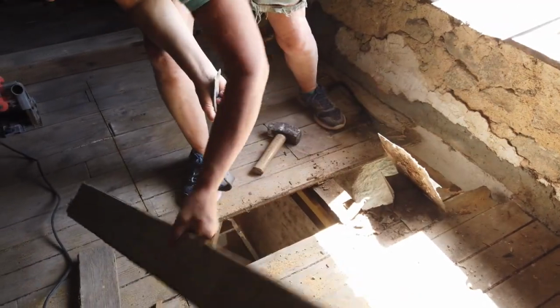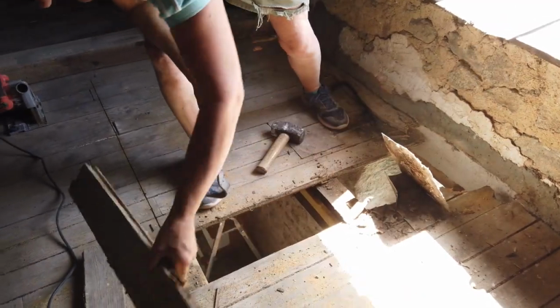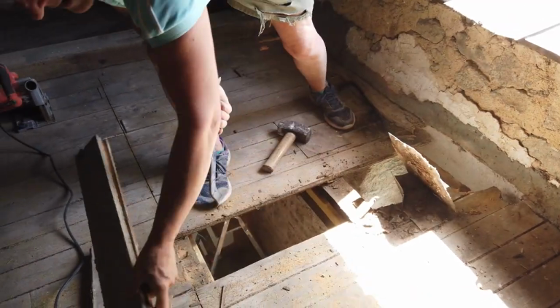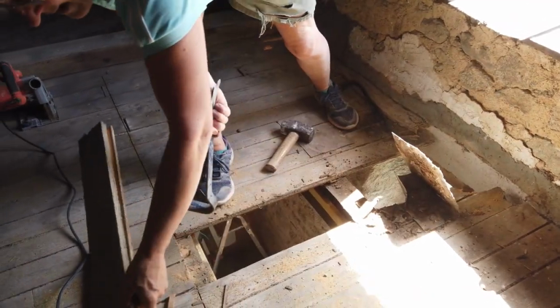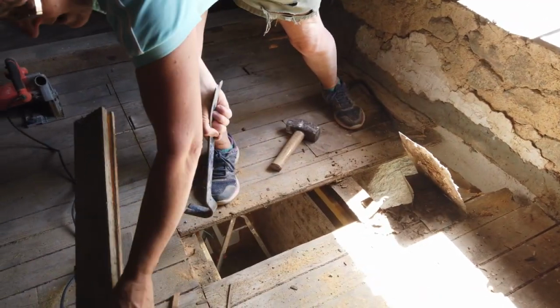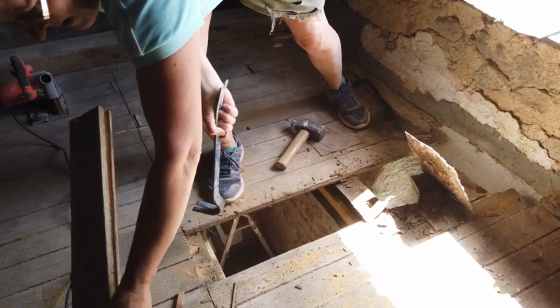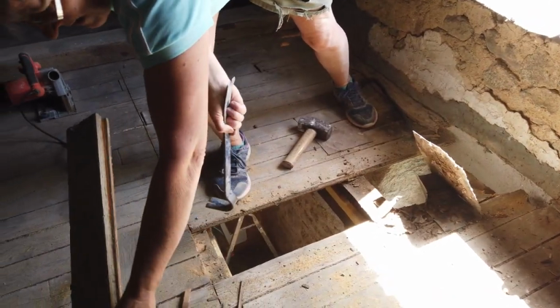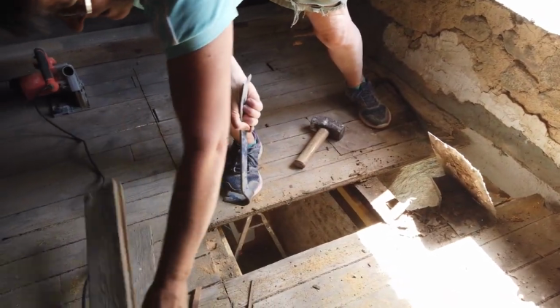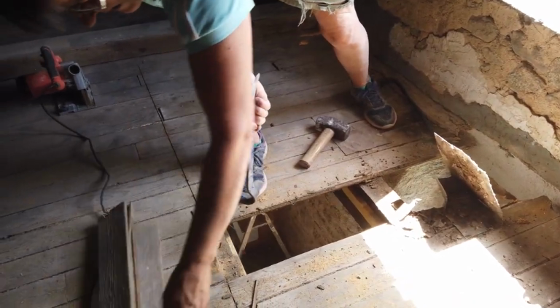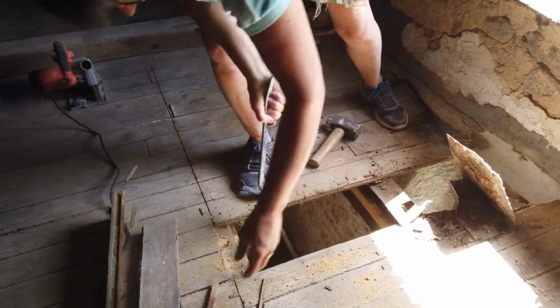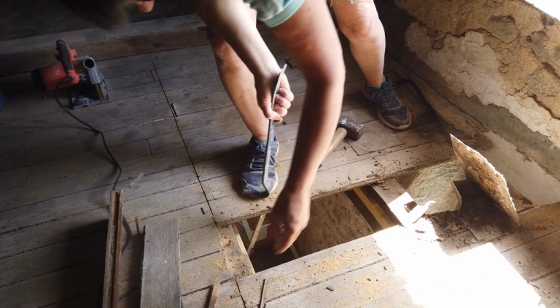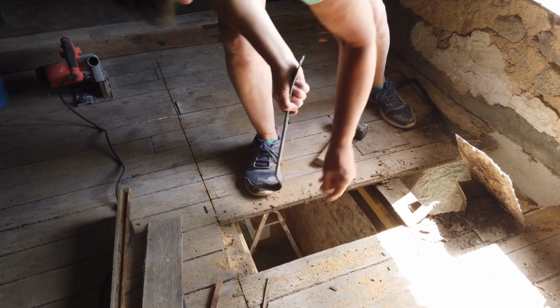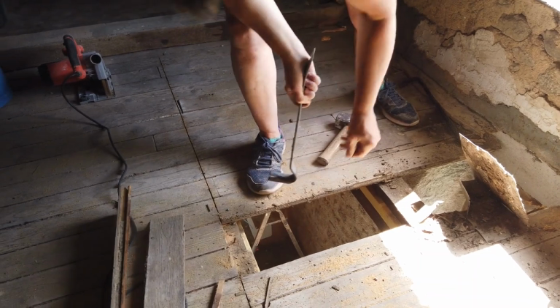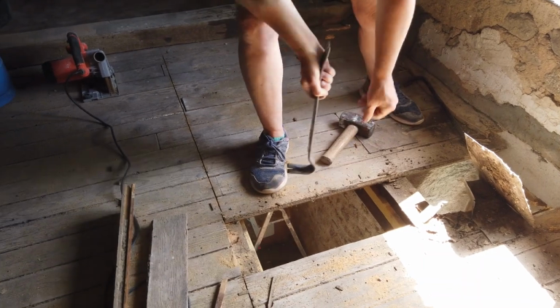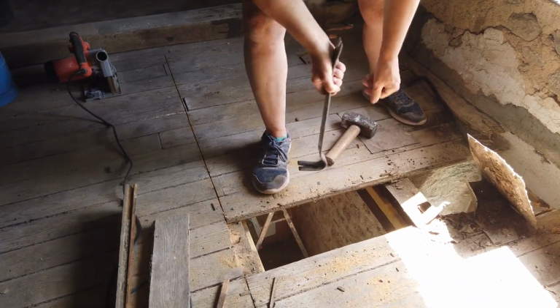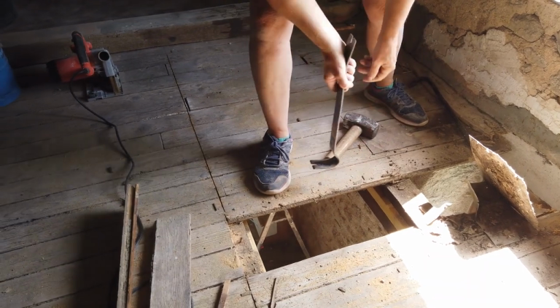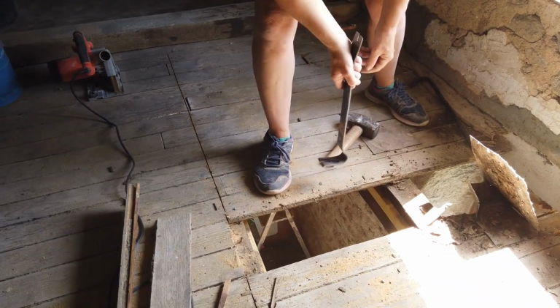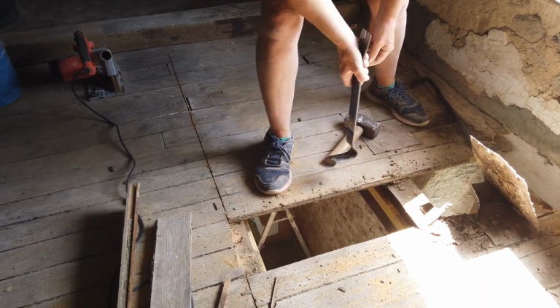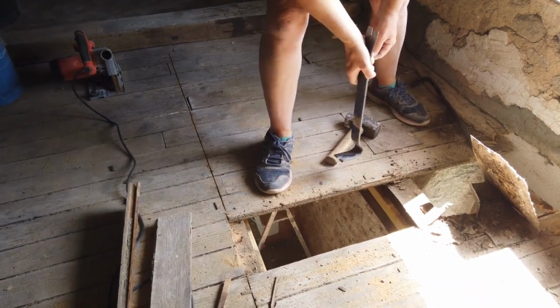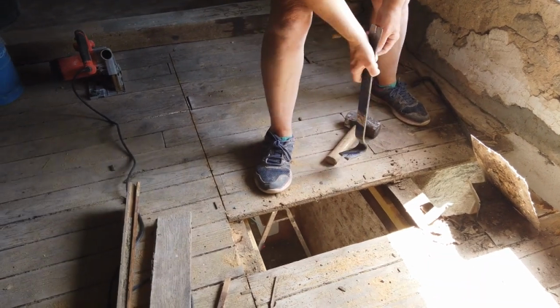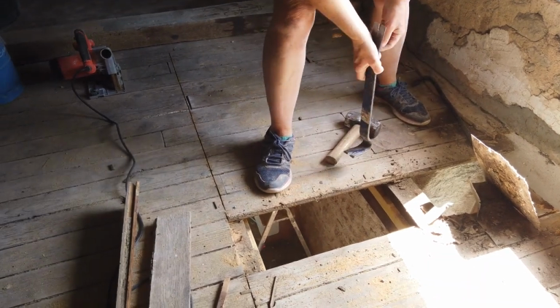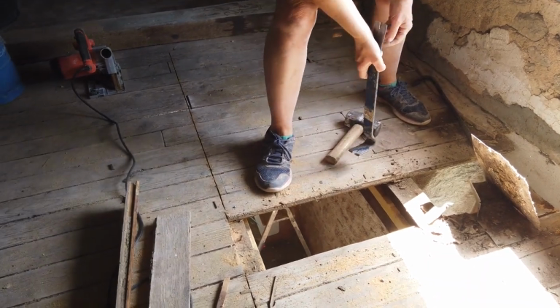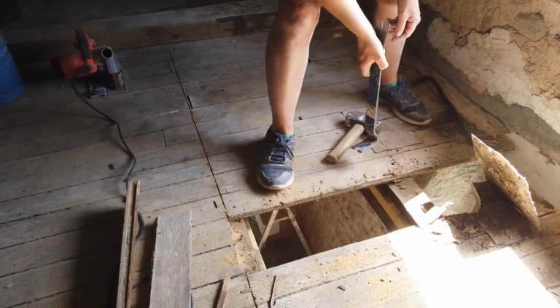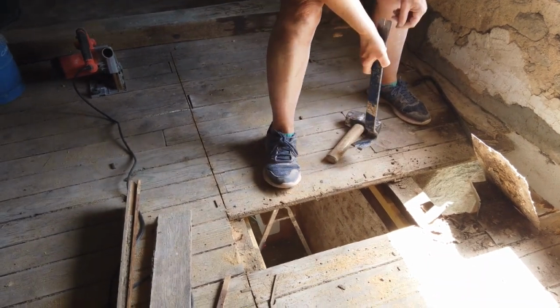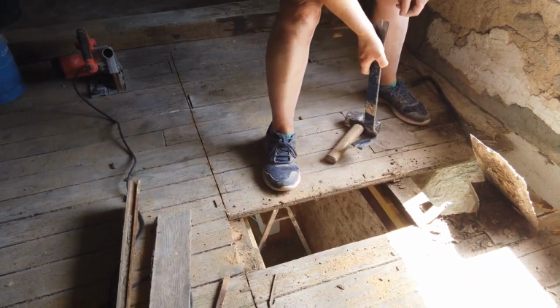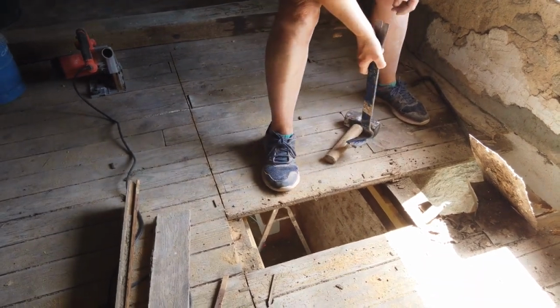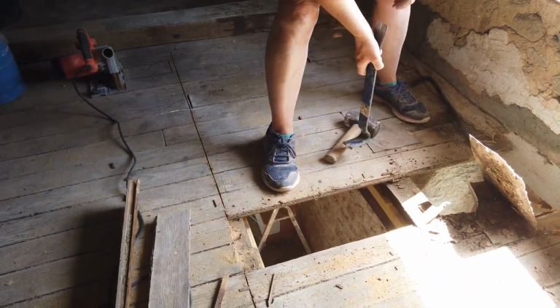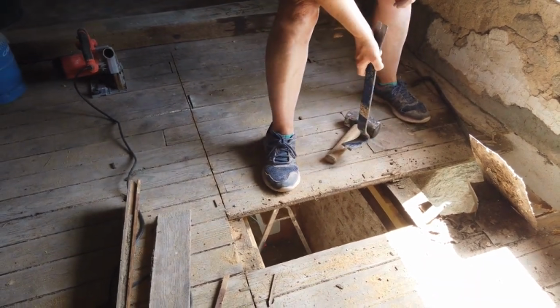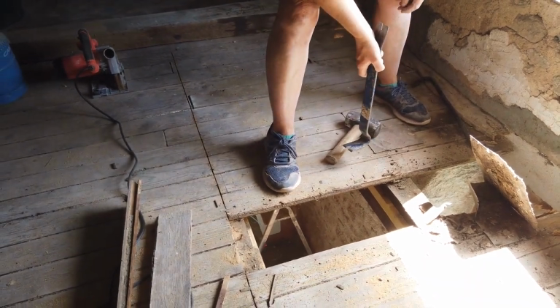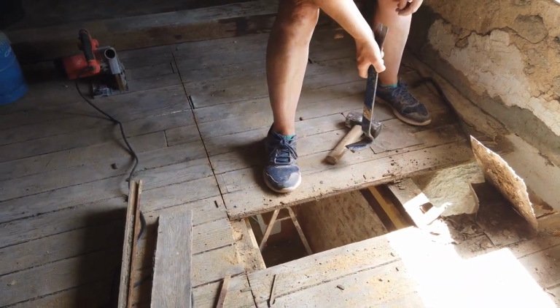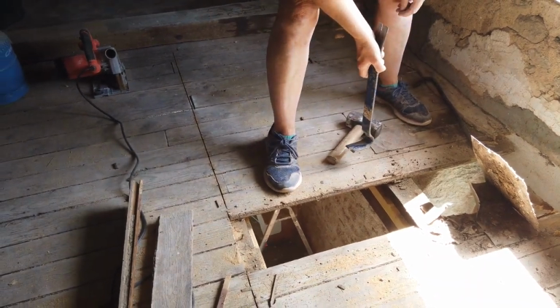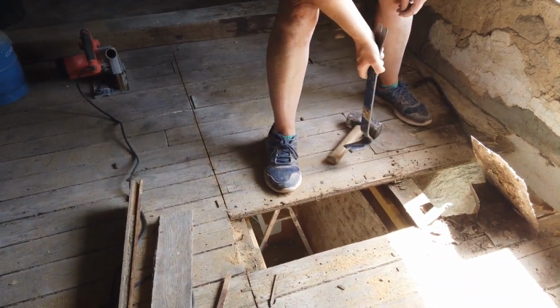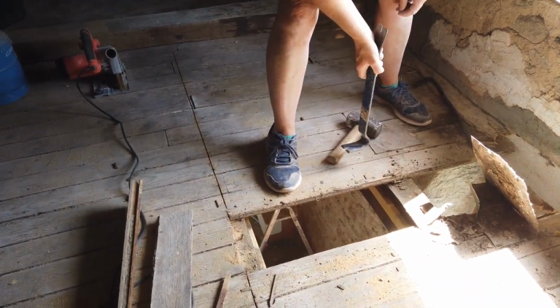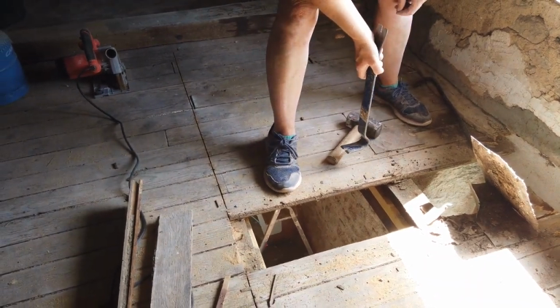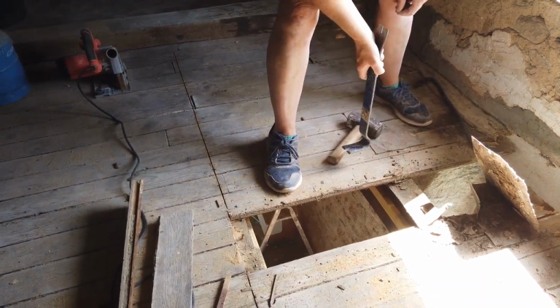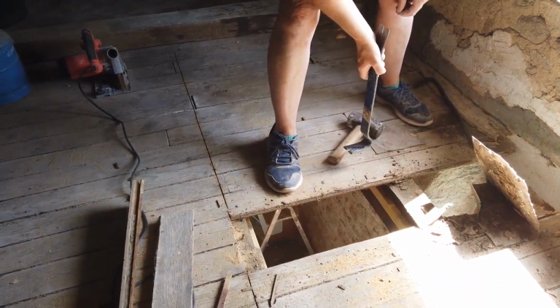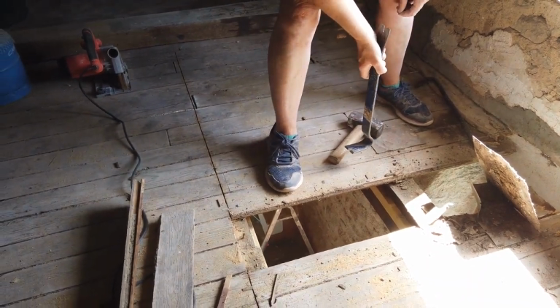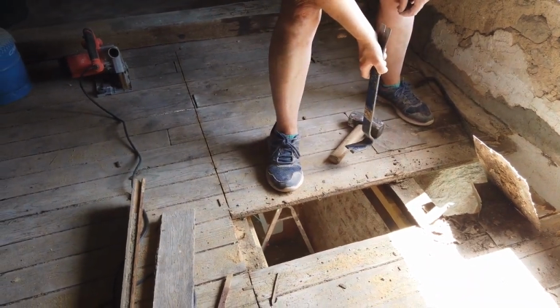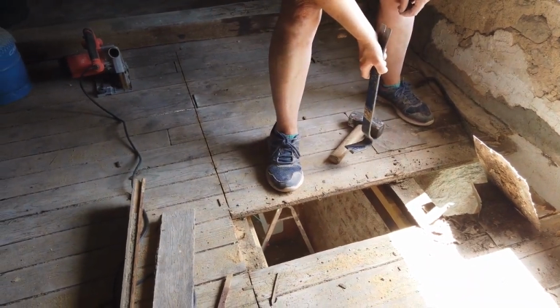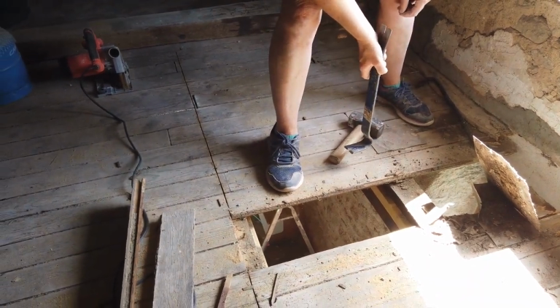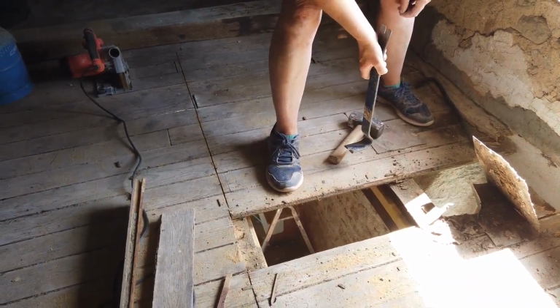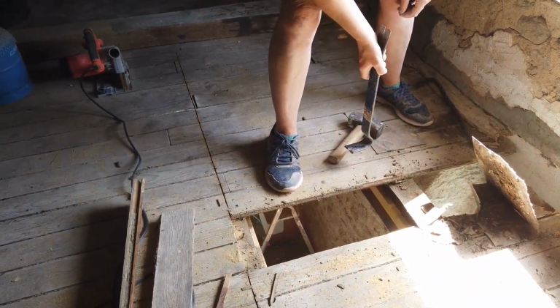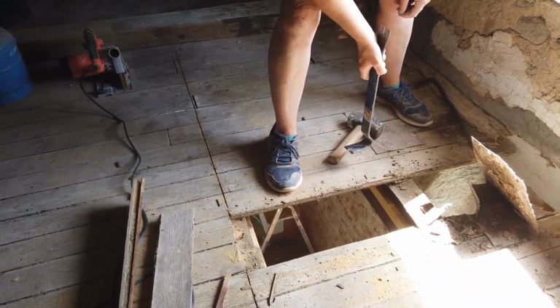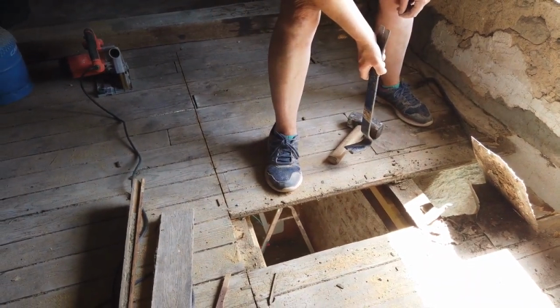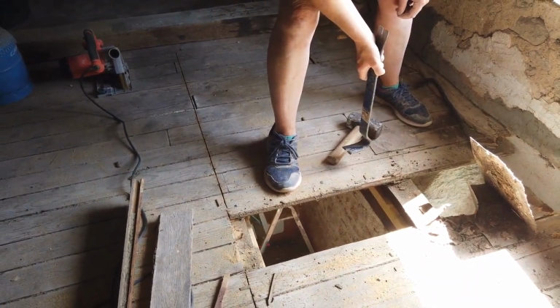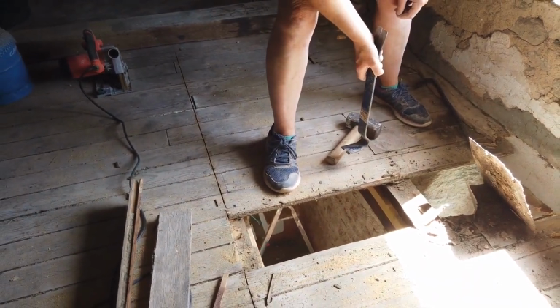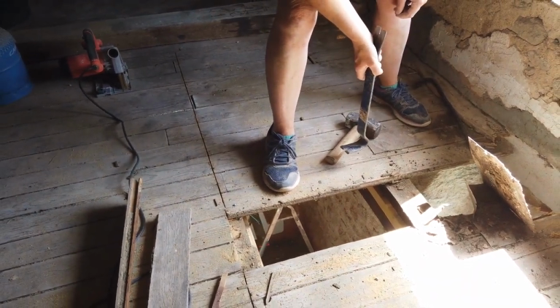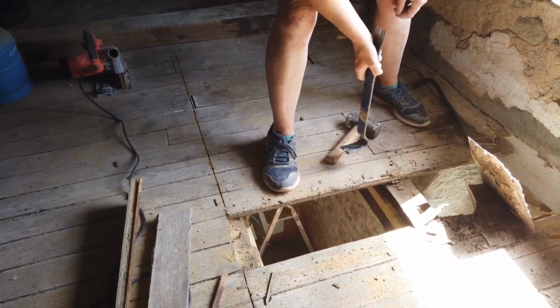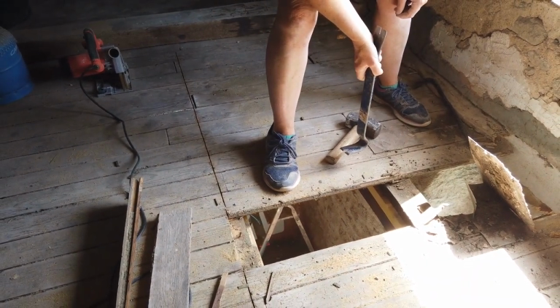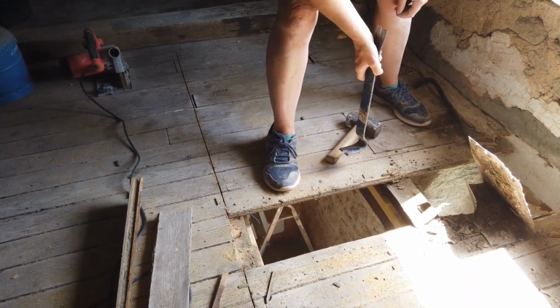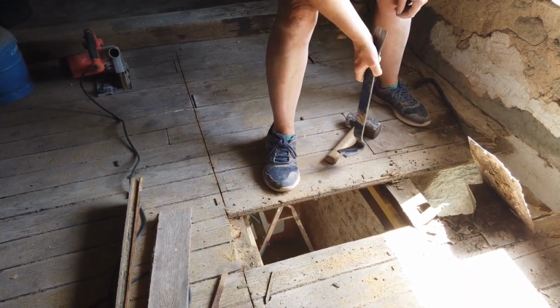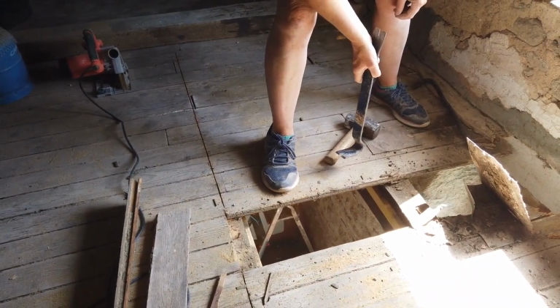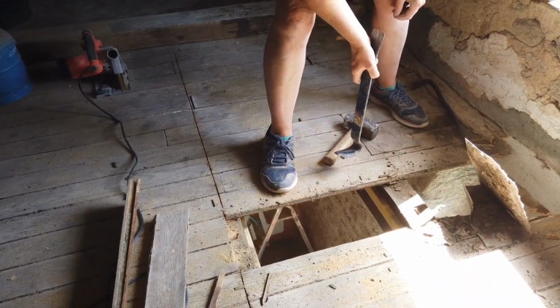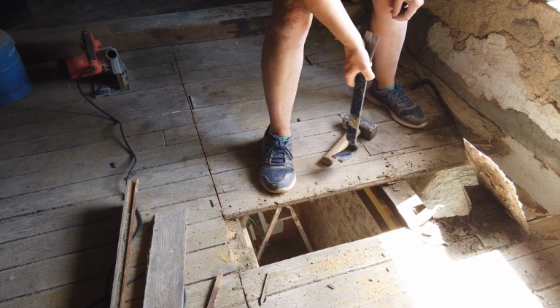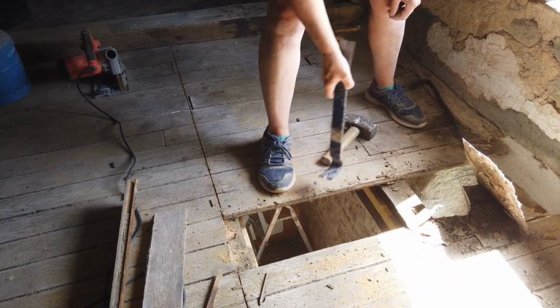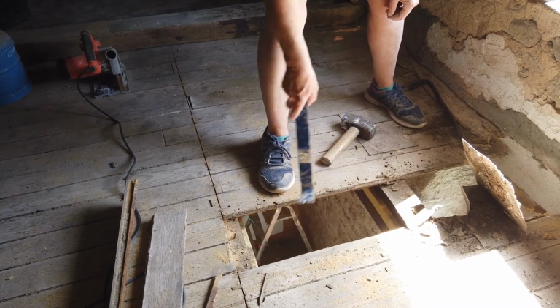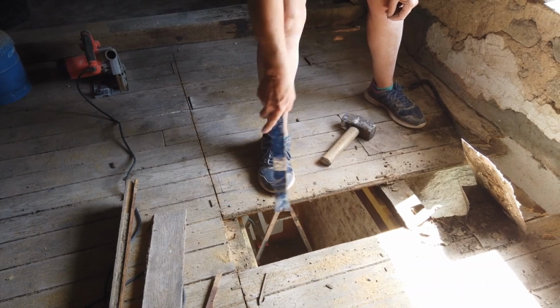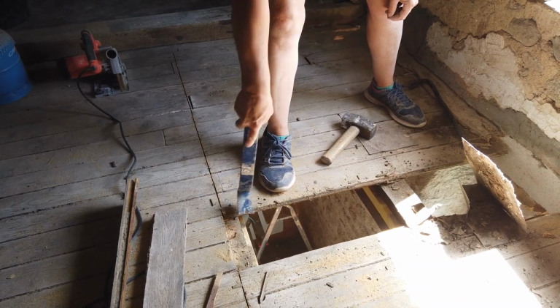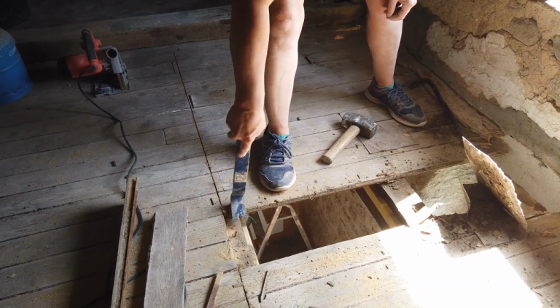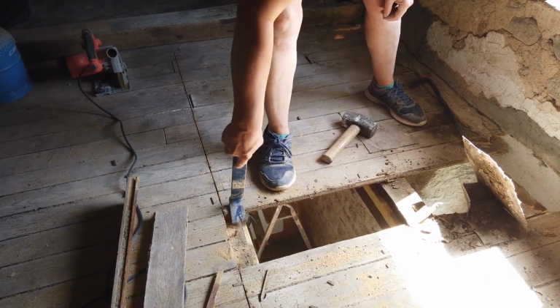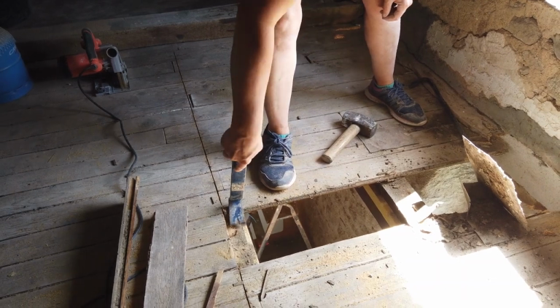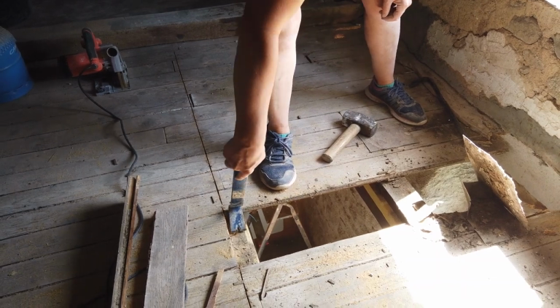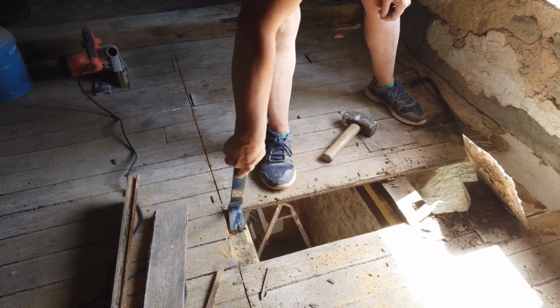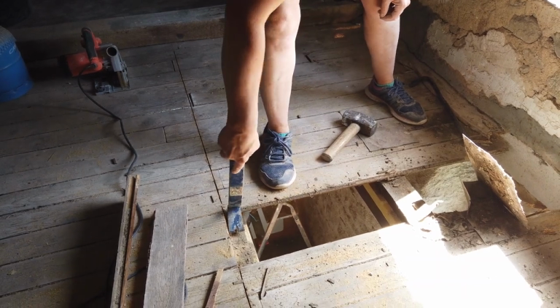So we've got where to cut on the beams spot on - smack bang in the middle. That's good.